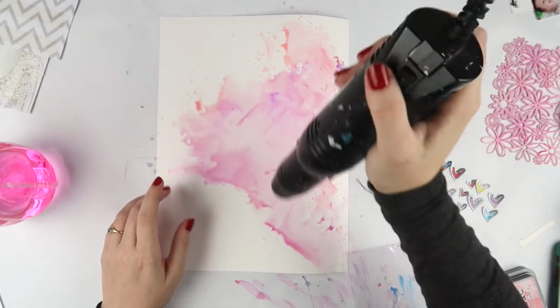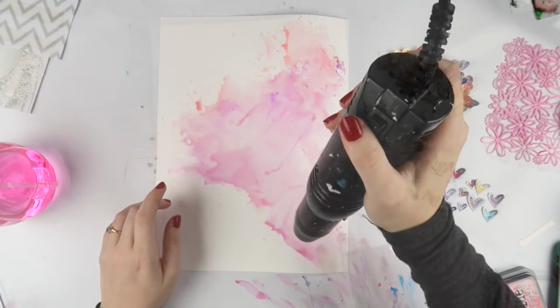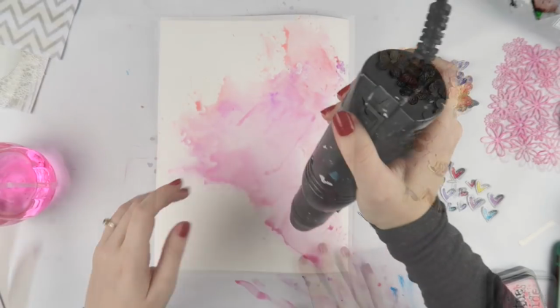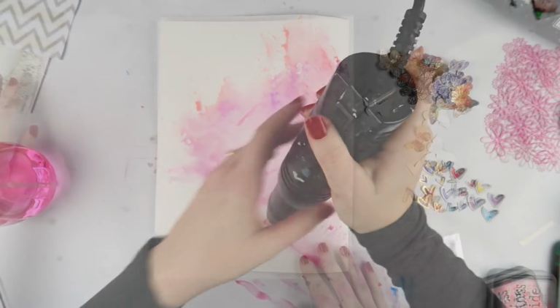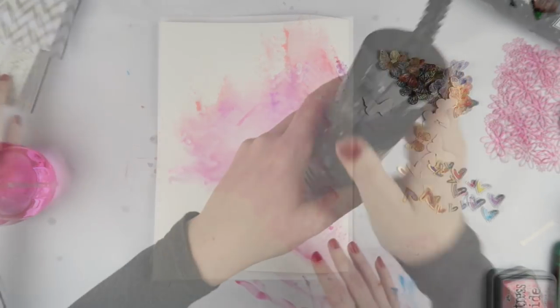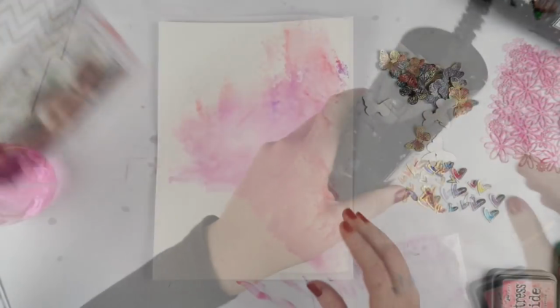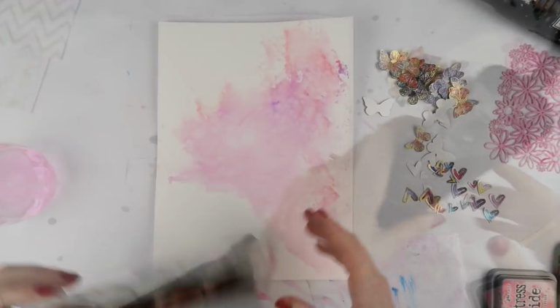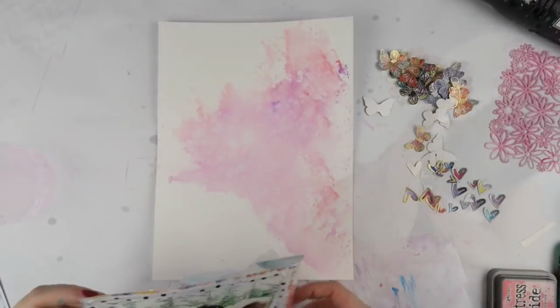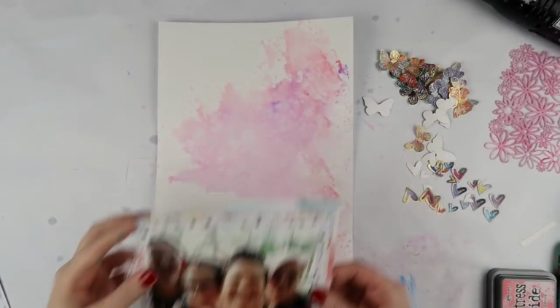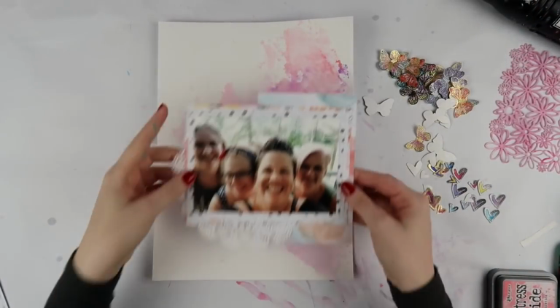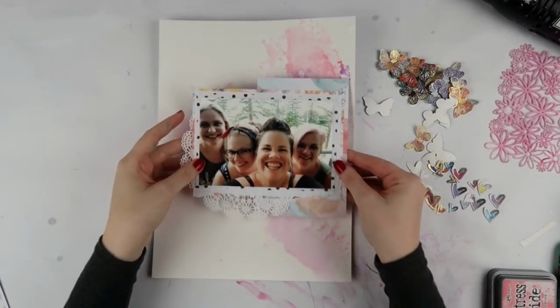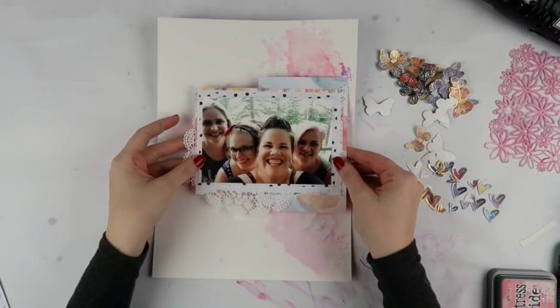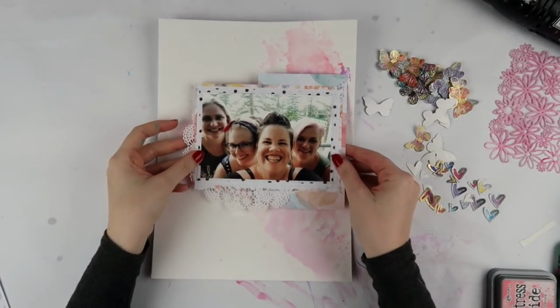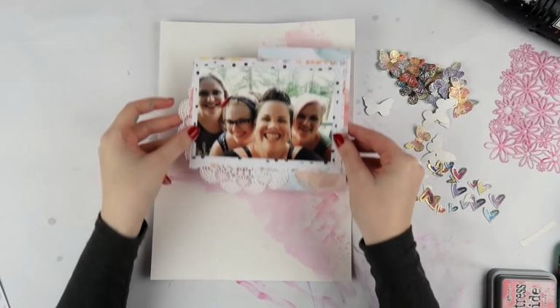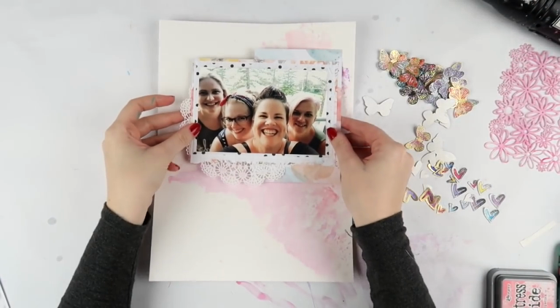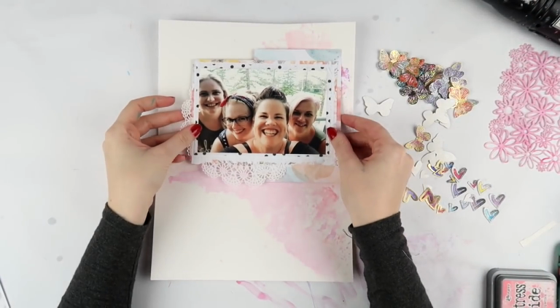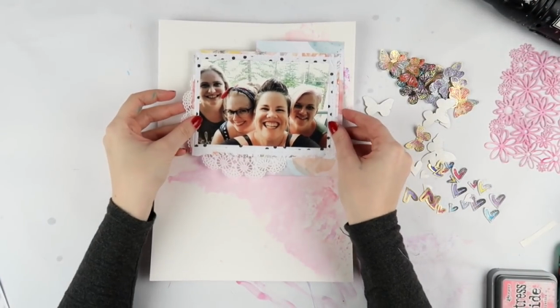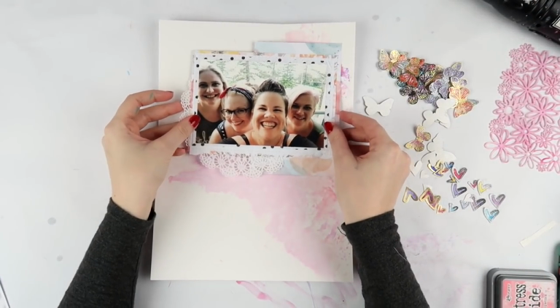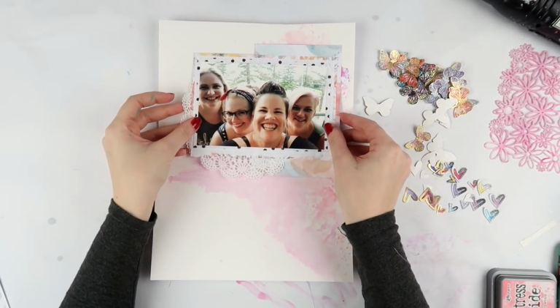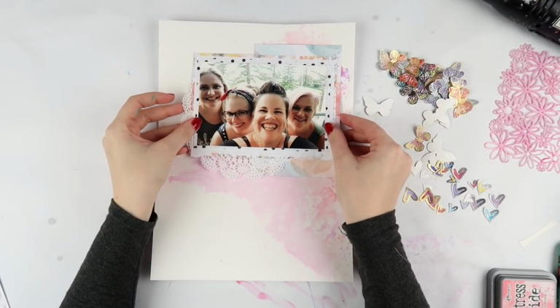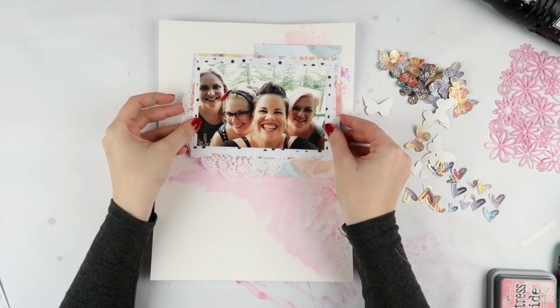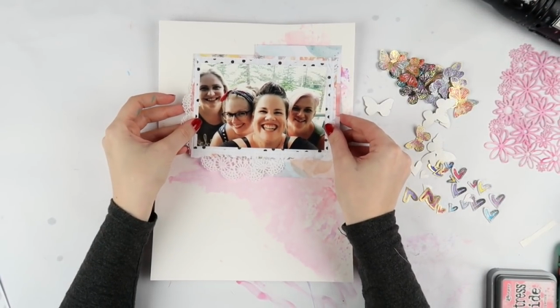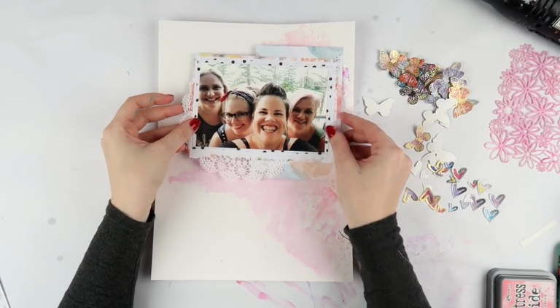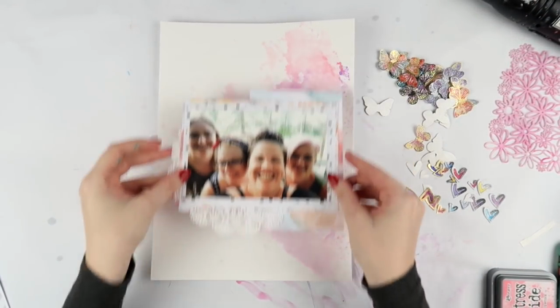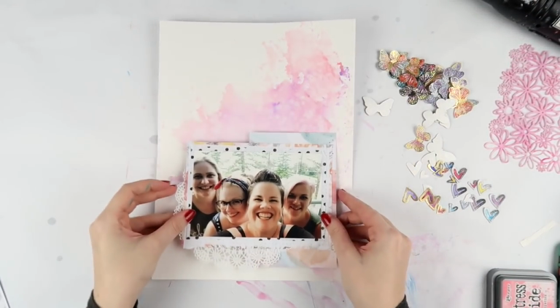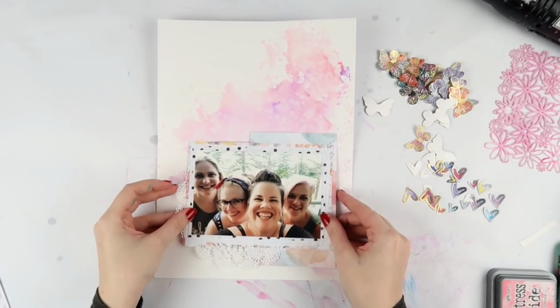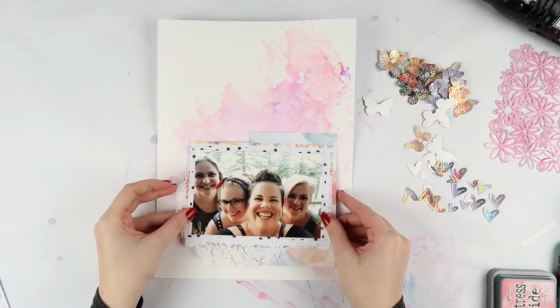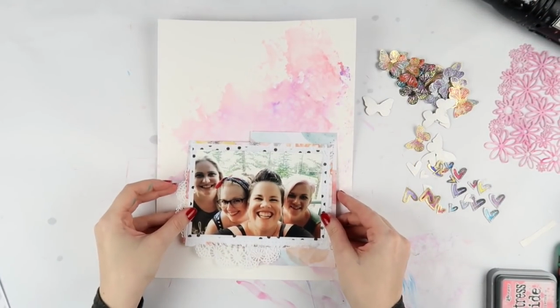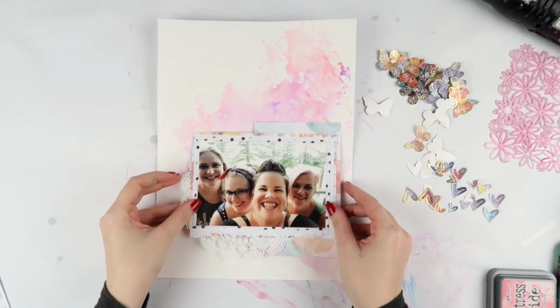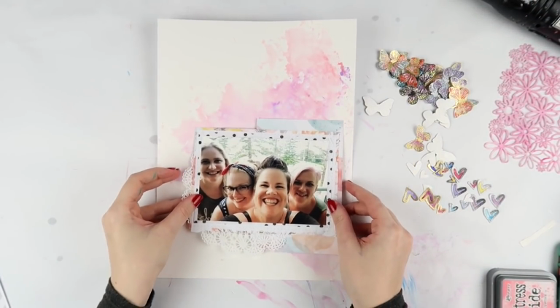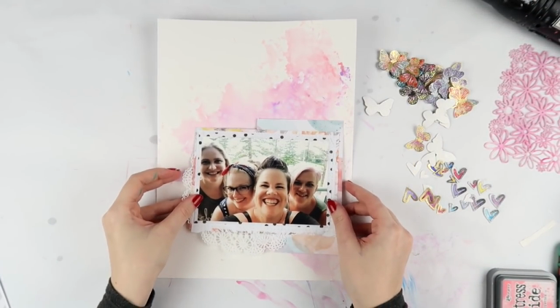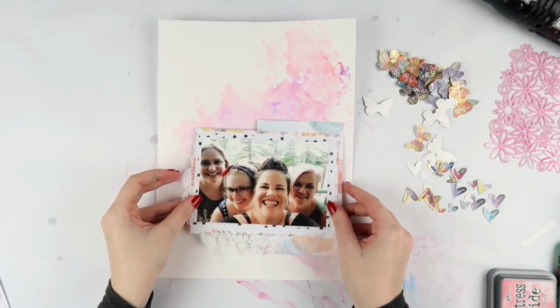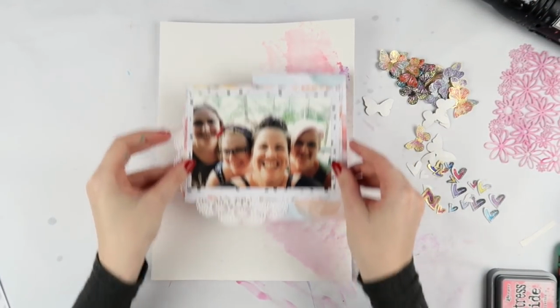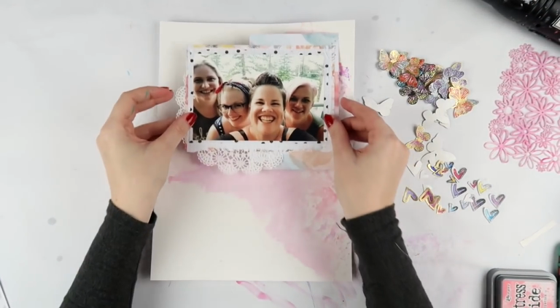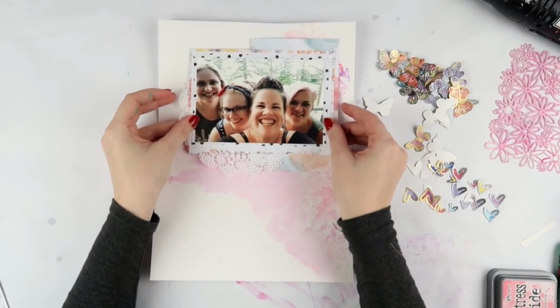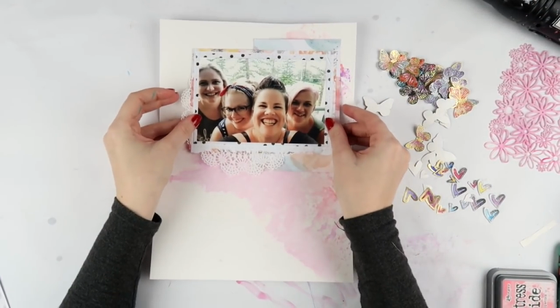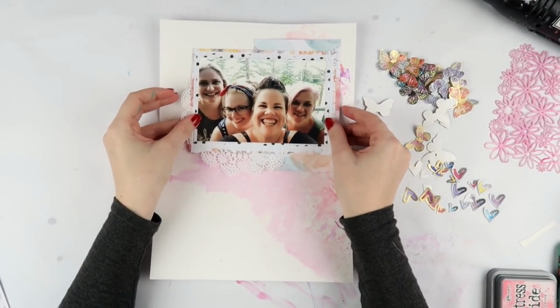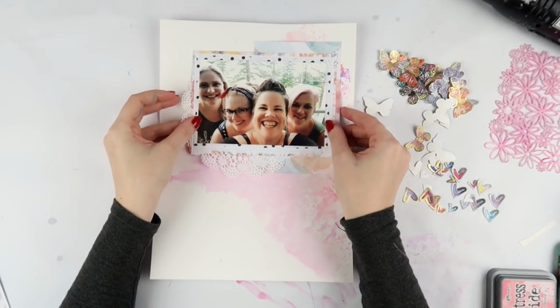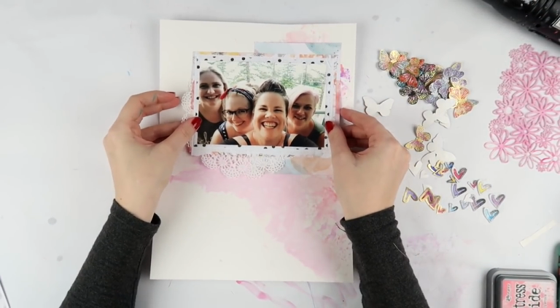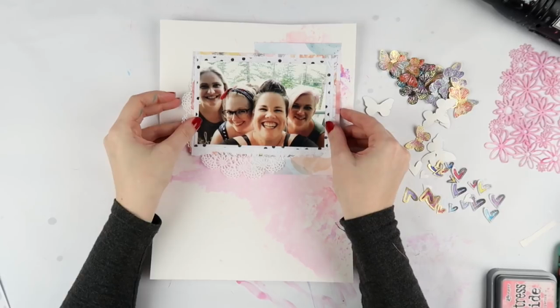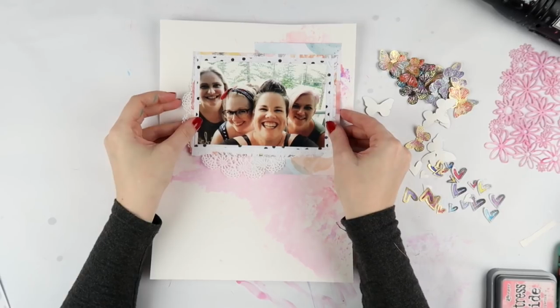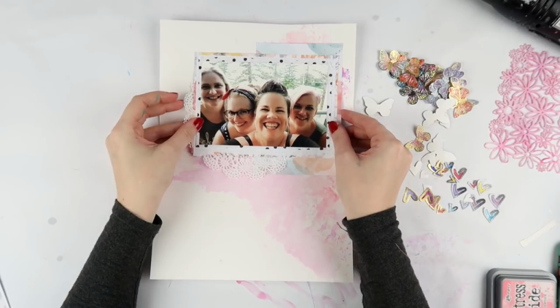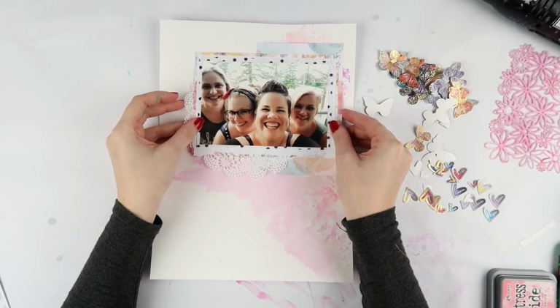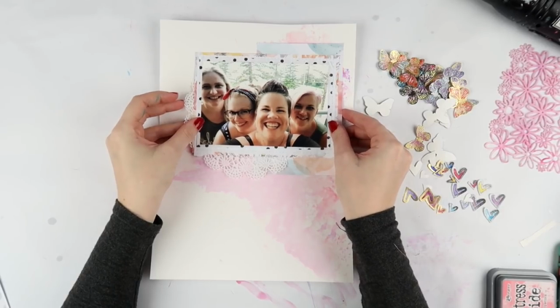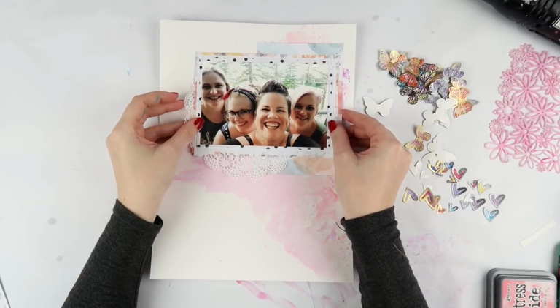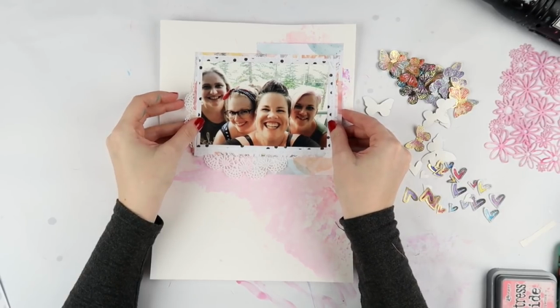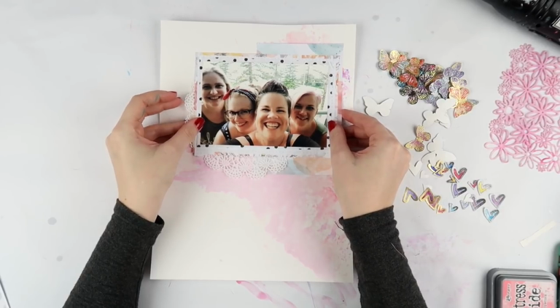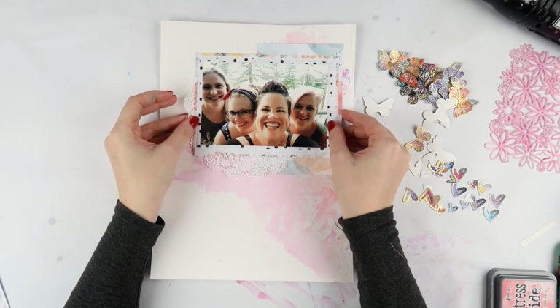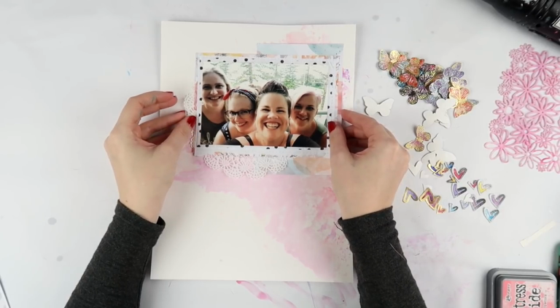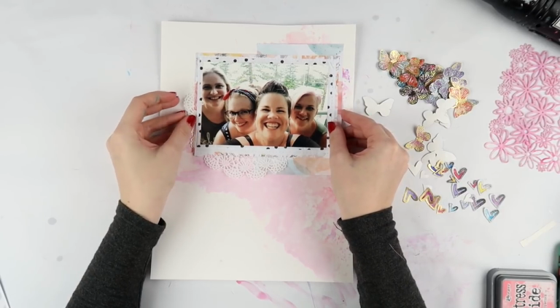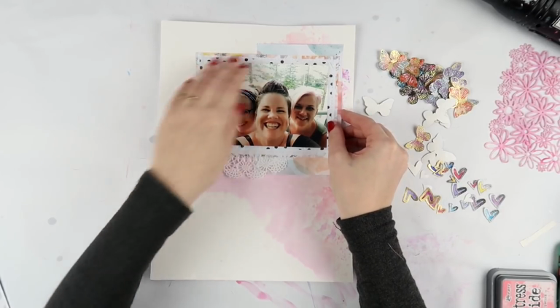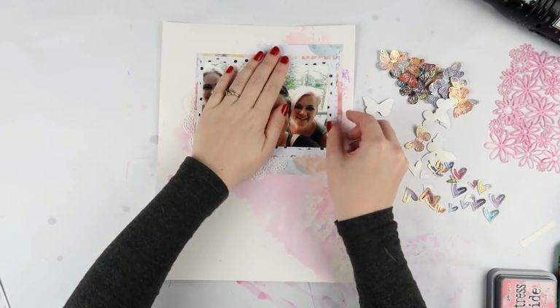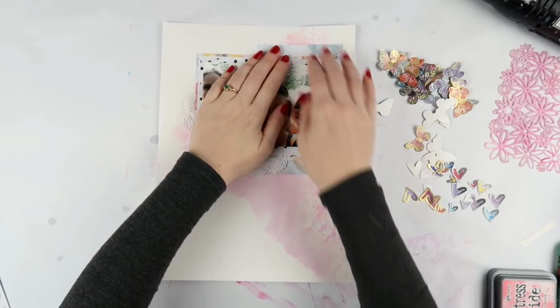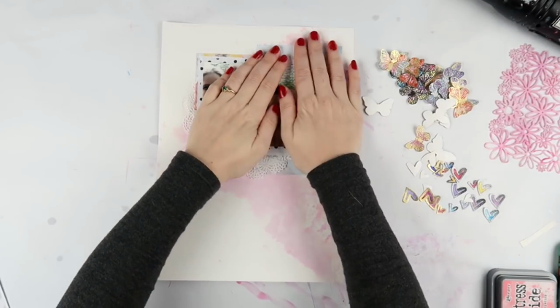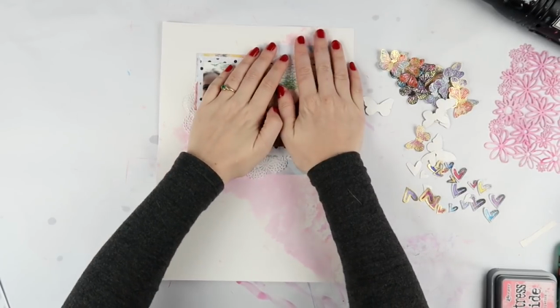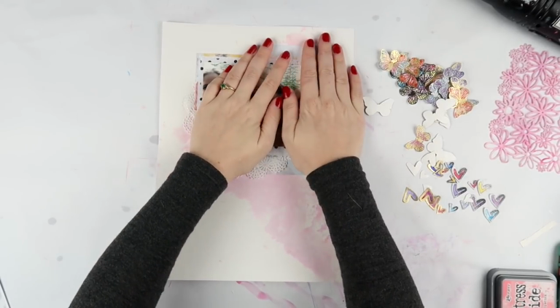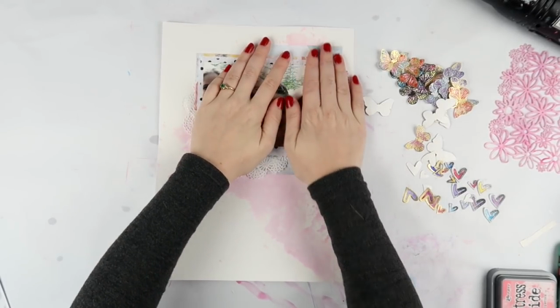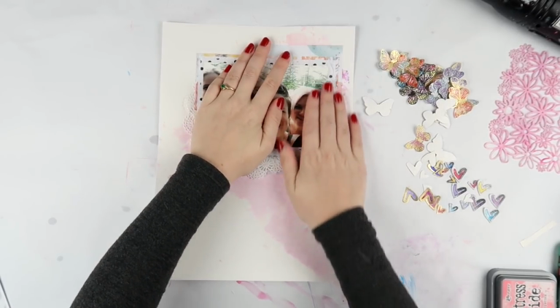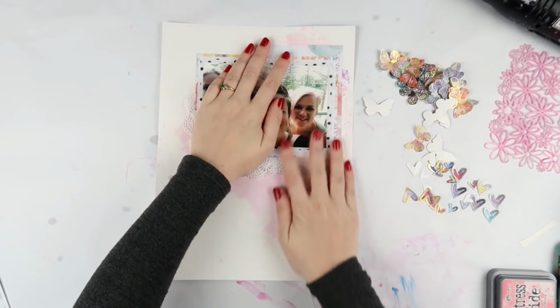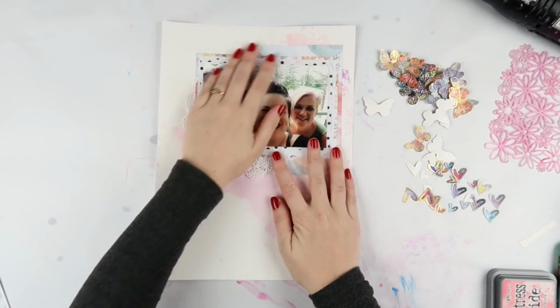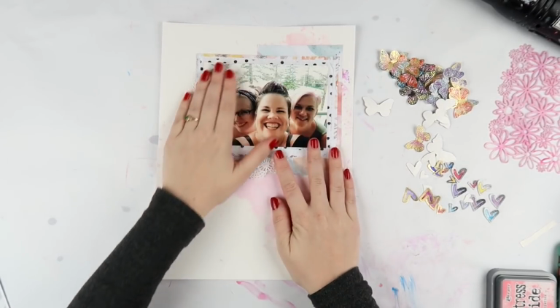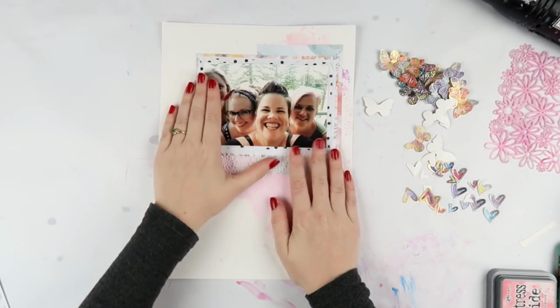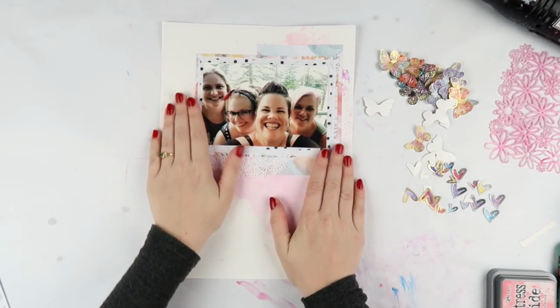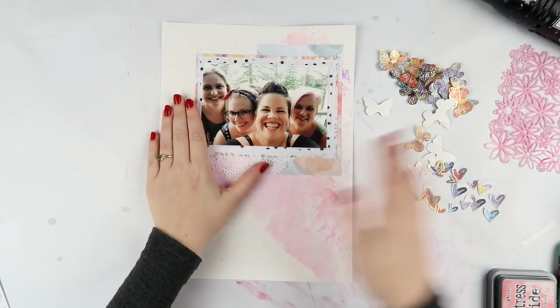I mixed them together and made this soft, floaty background. I knew that my photo was going to cover up probably three quarters of it, but I was okay with that. I was just trying to figure out where to put this photo.